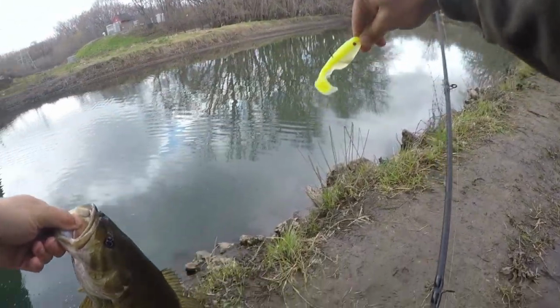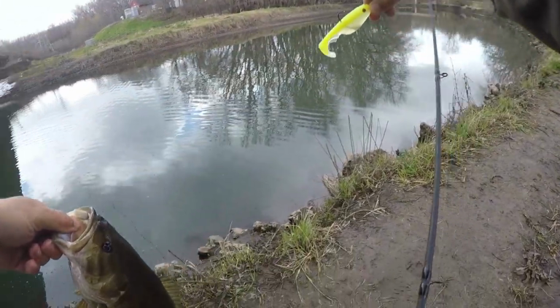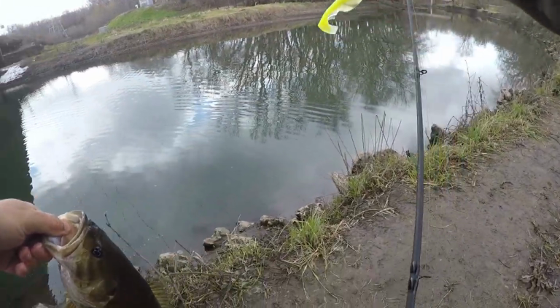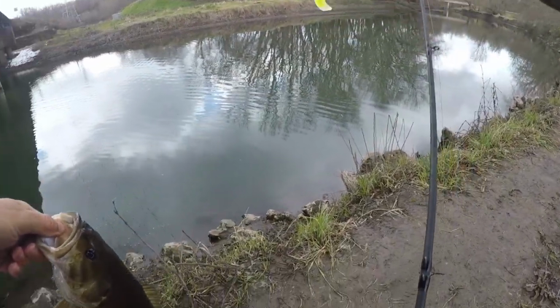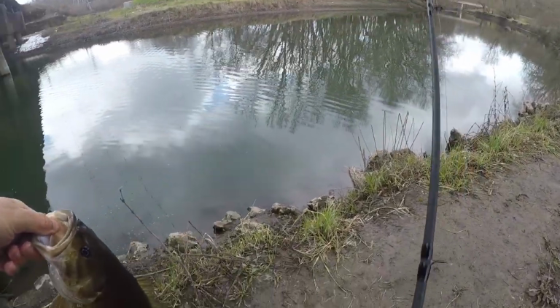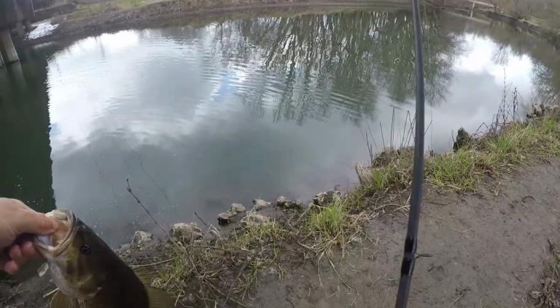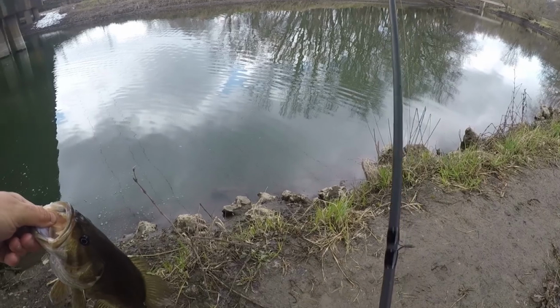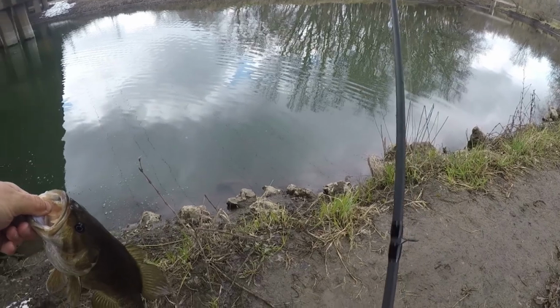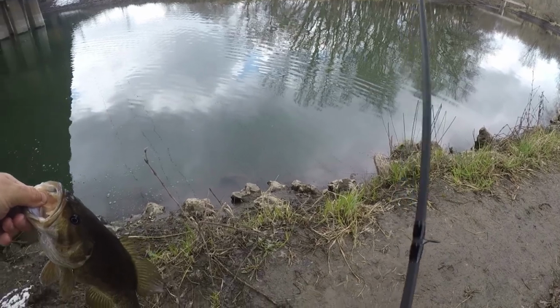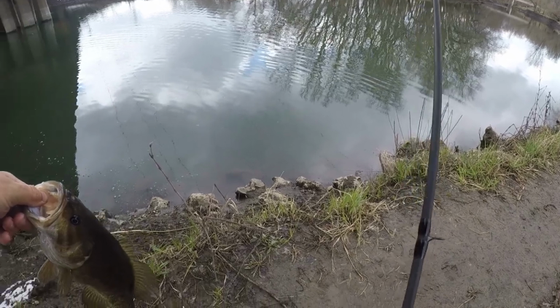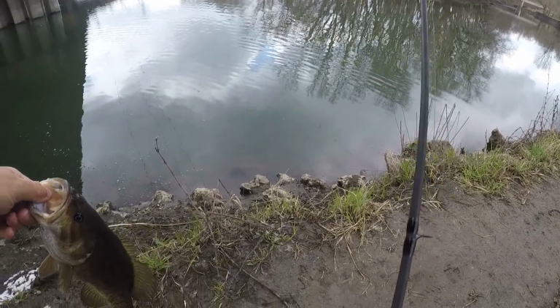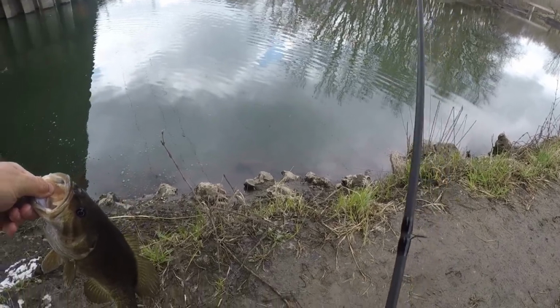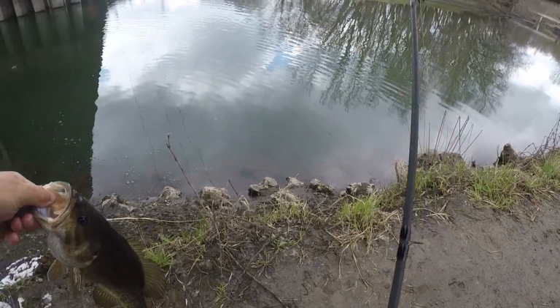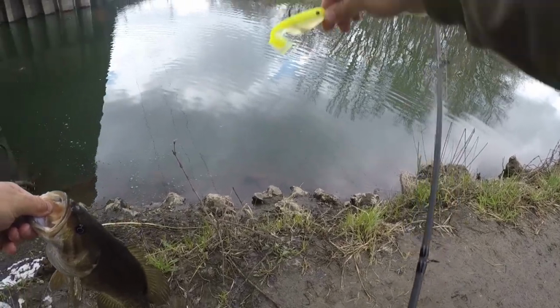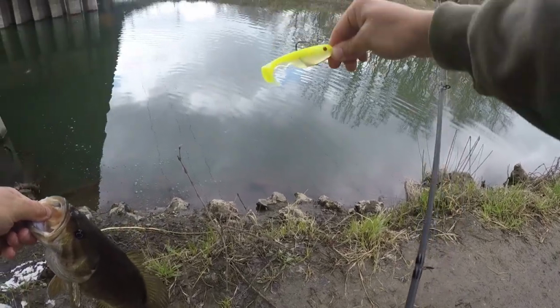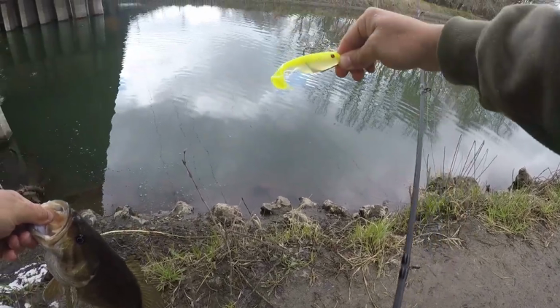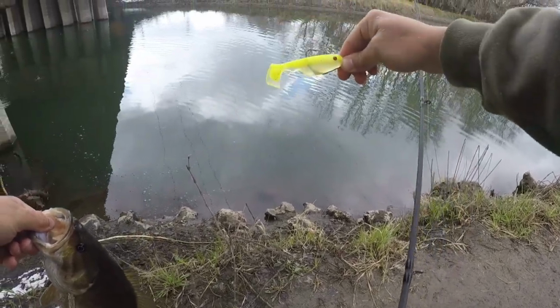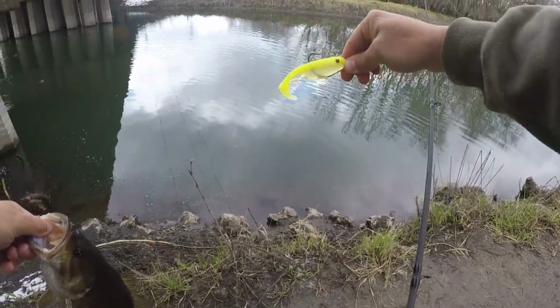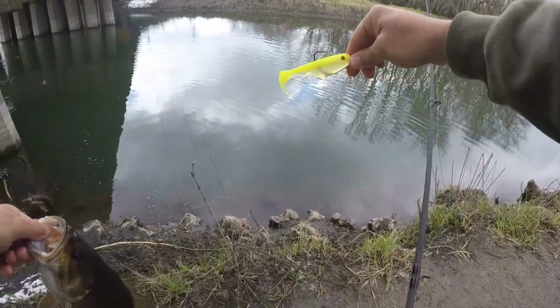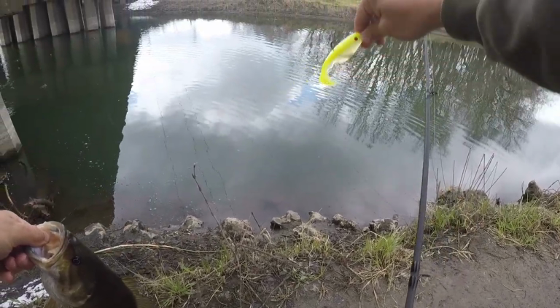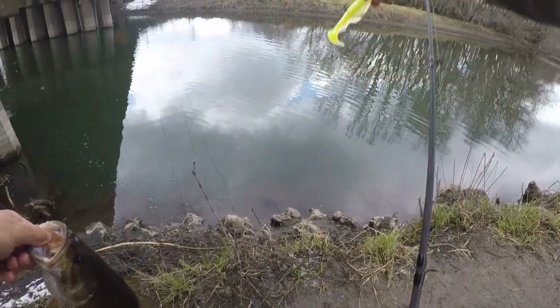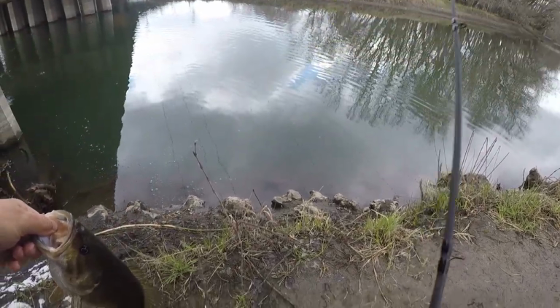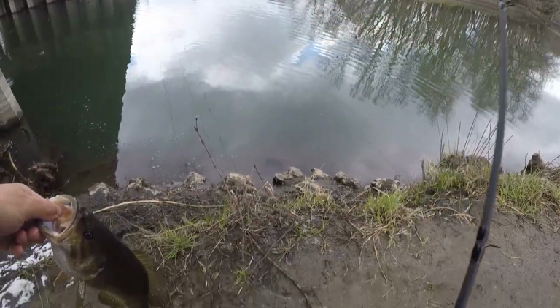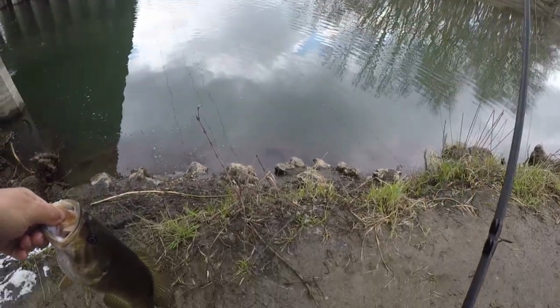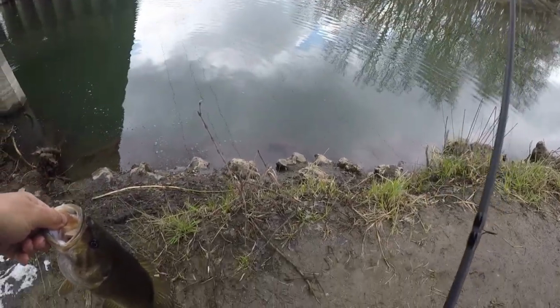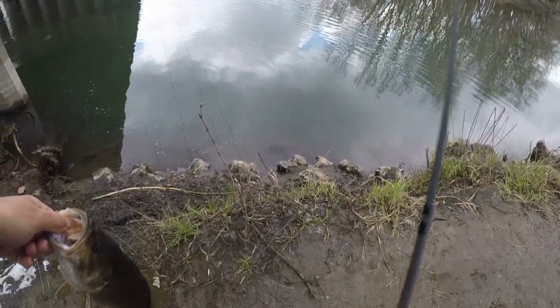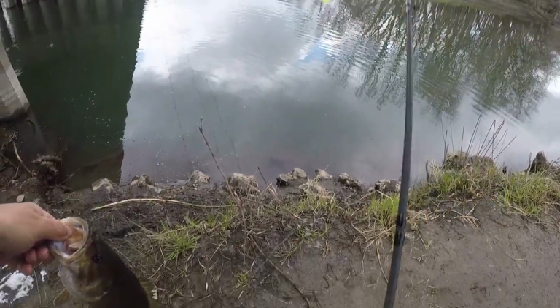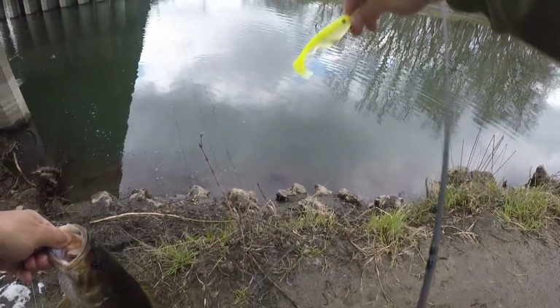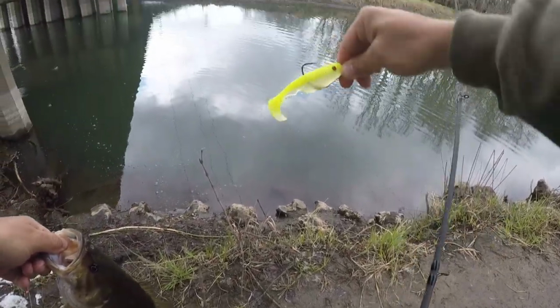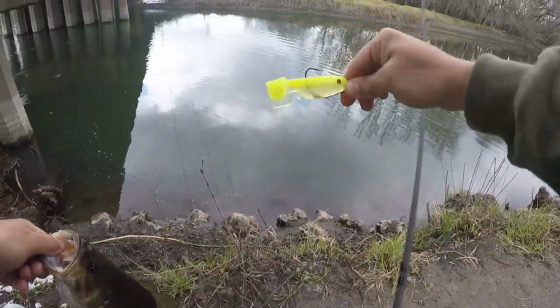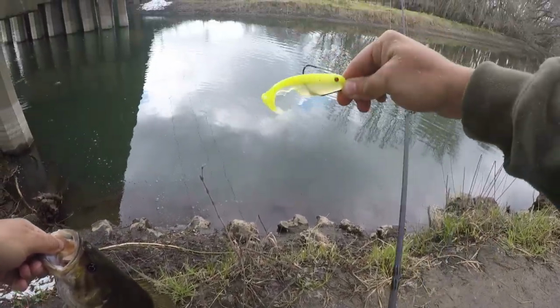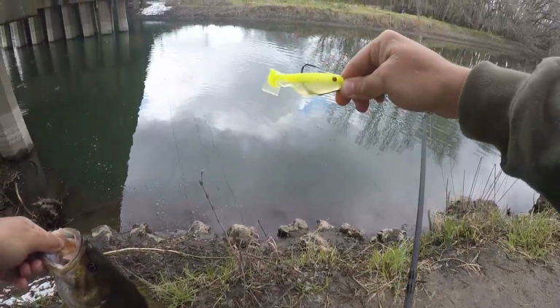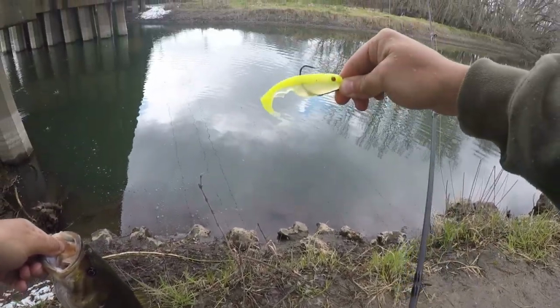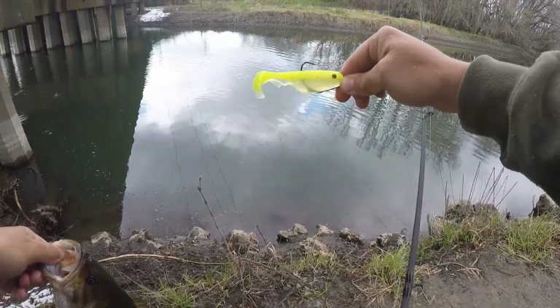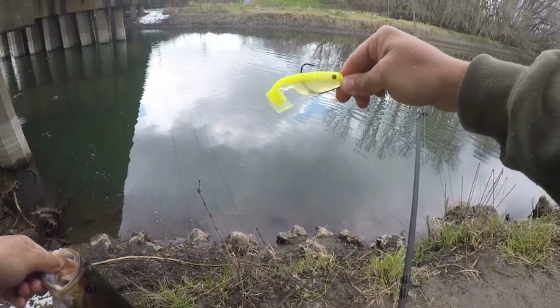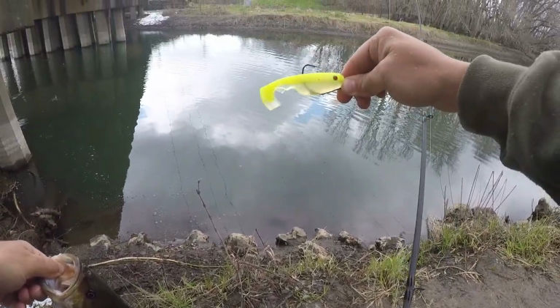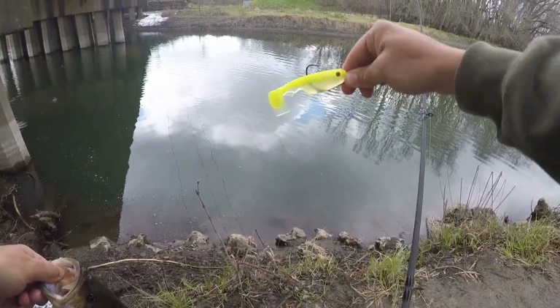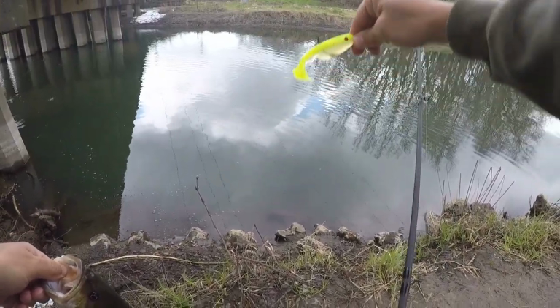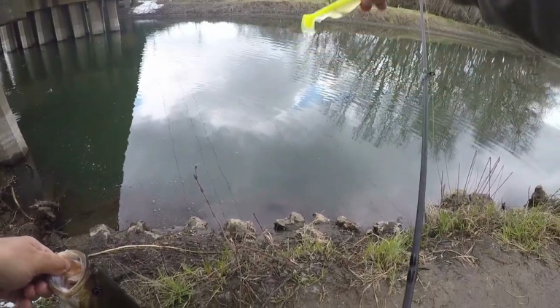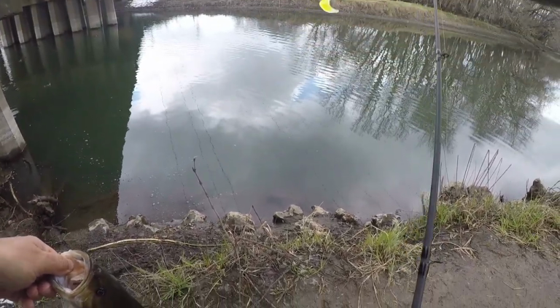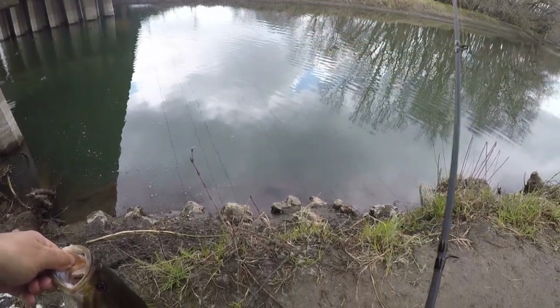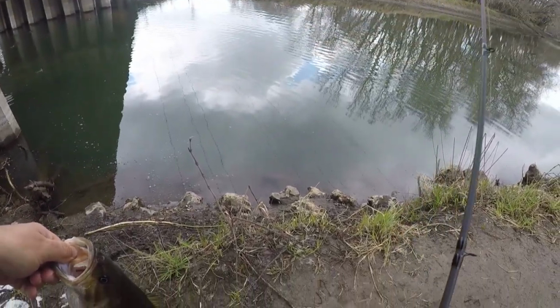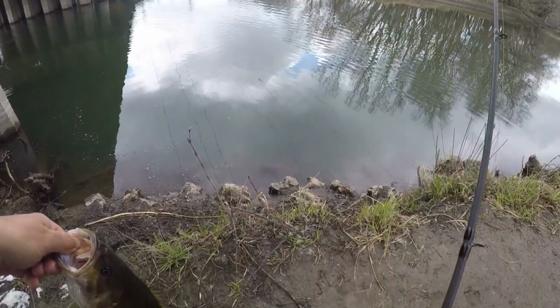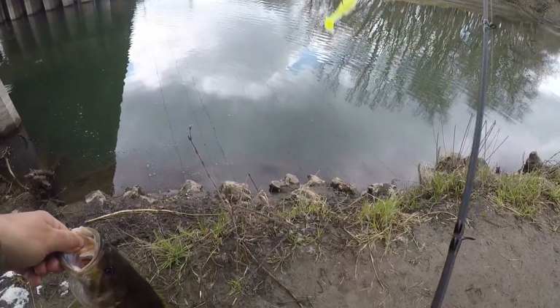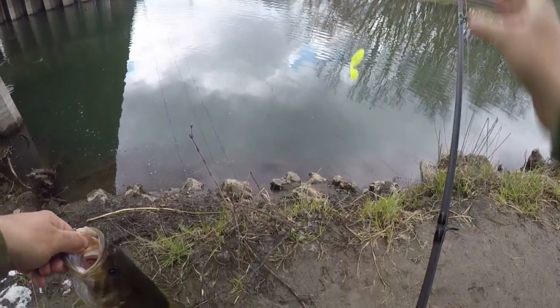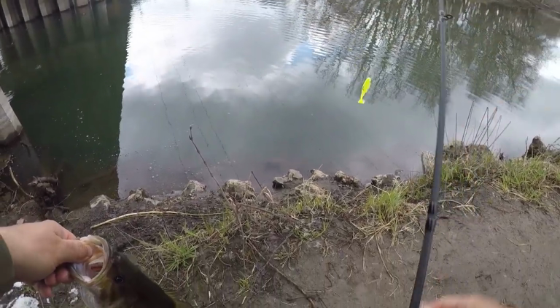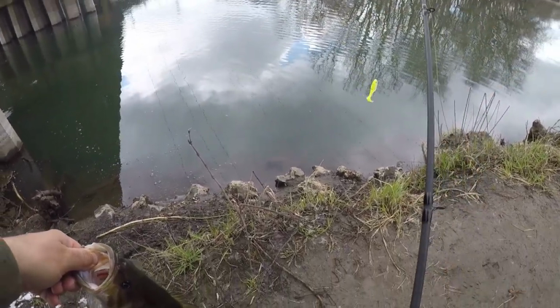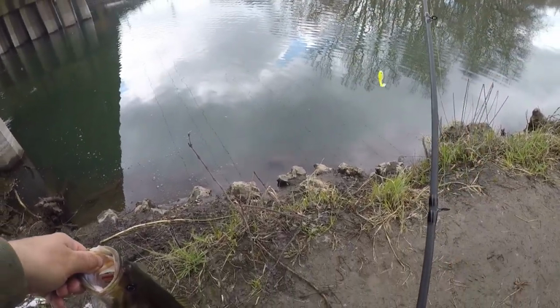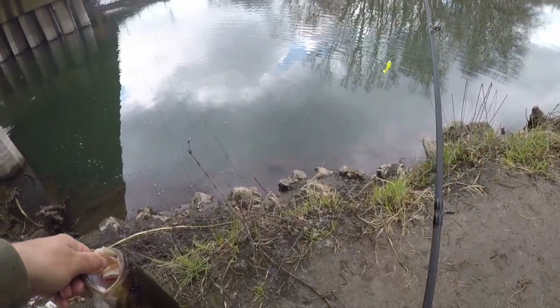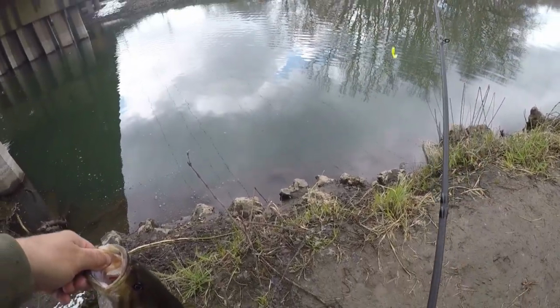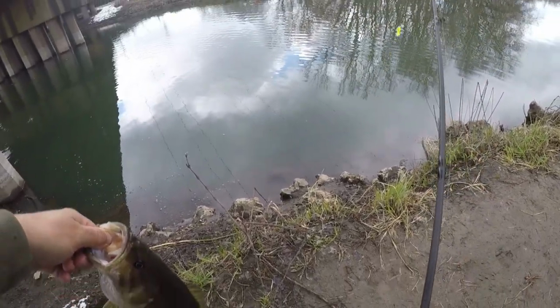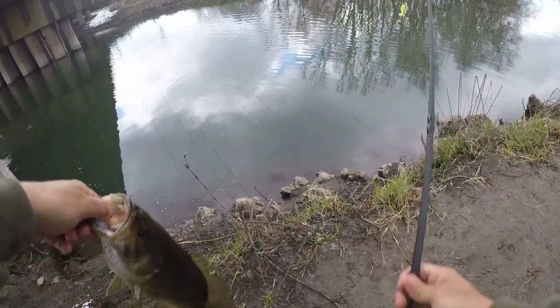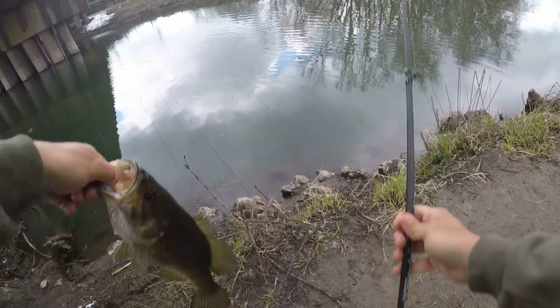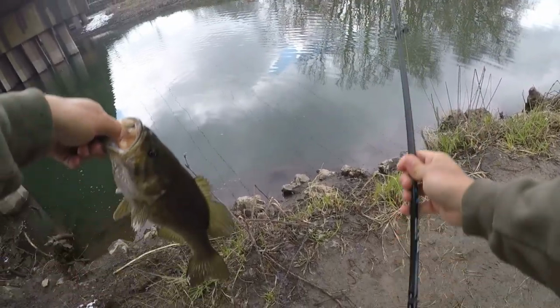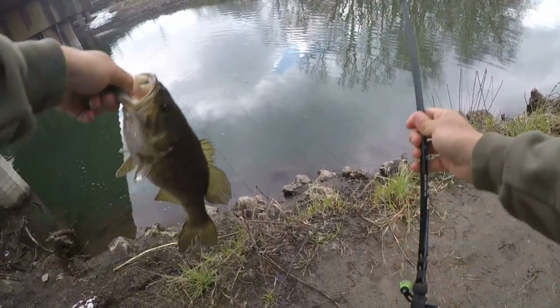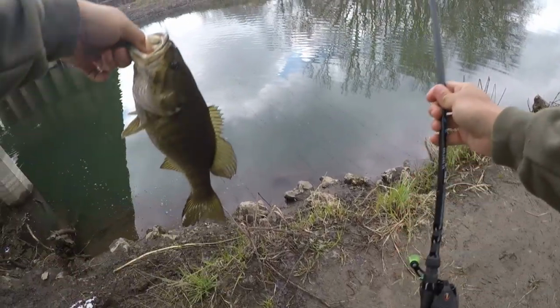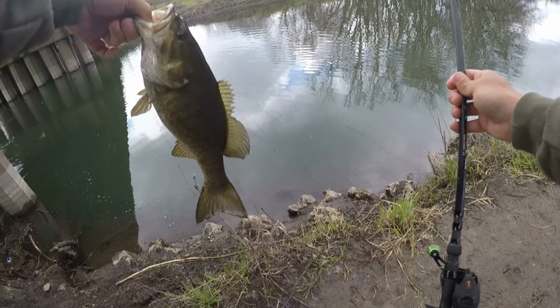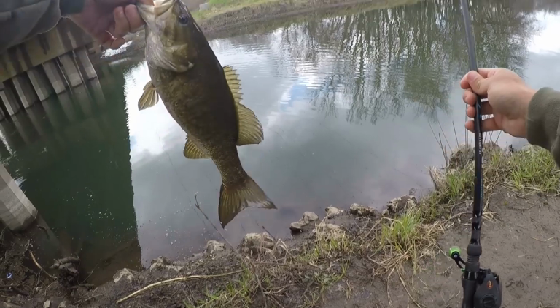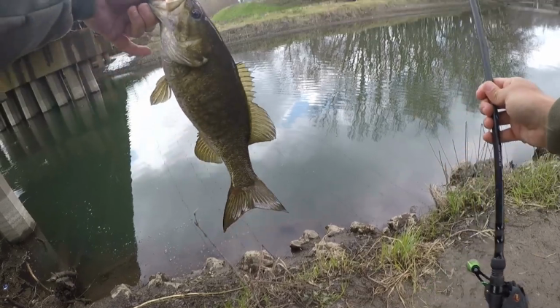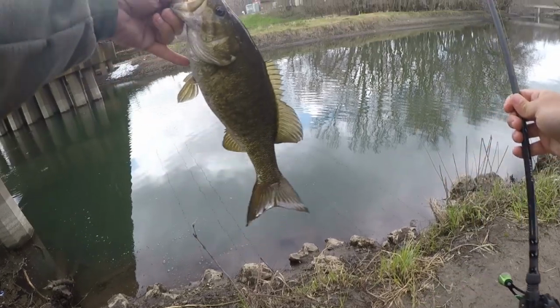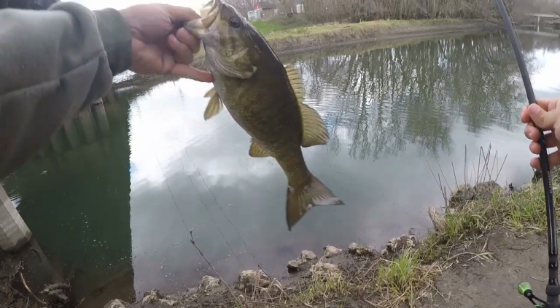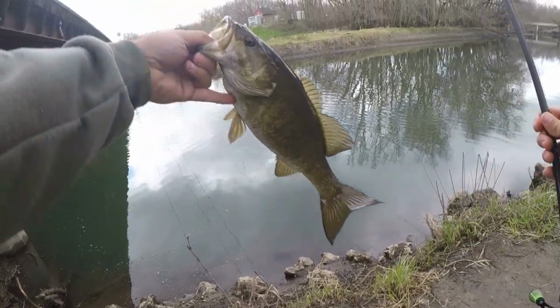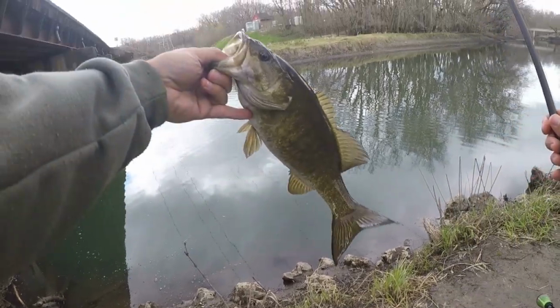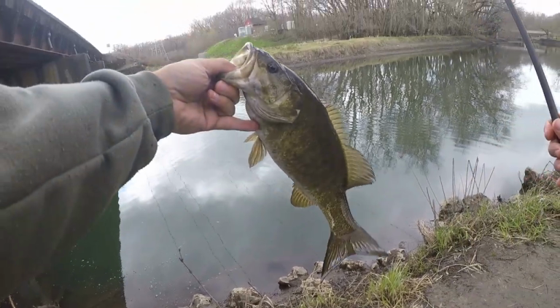I like the 3.5 inch boot tail. I don't have a name for this bait yet, but I am loving it.